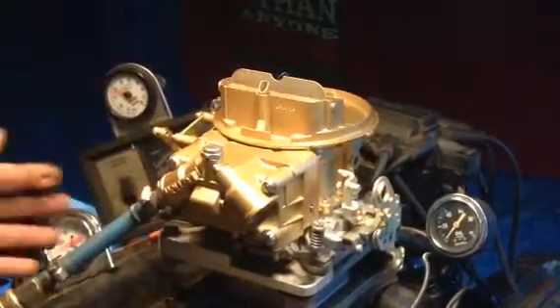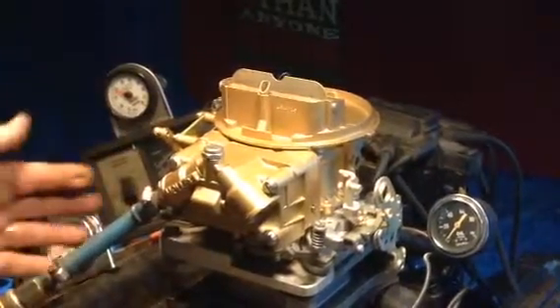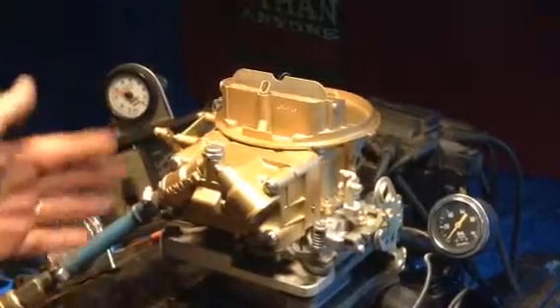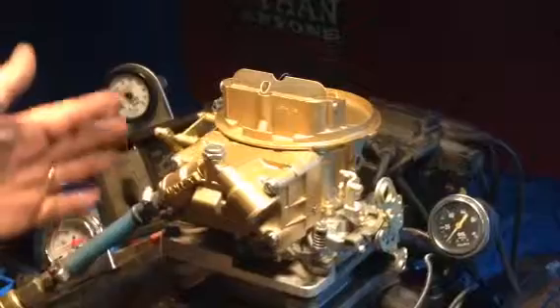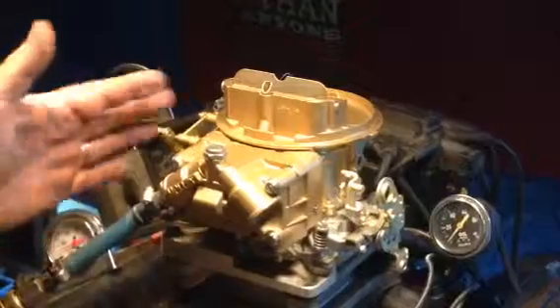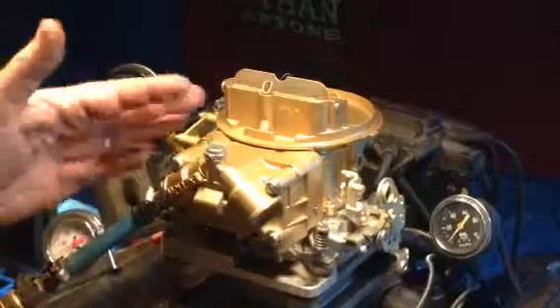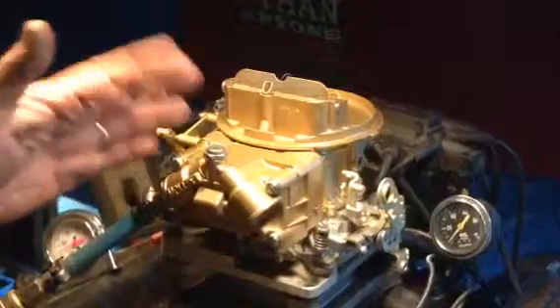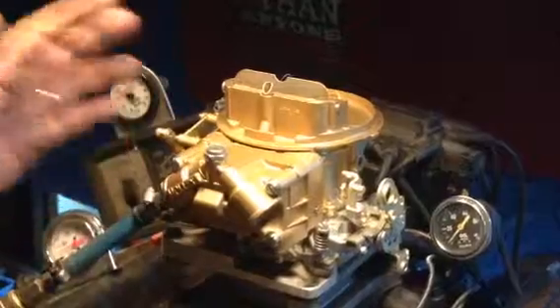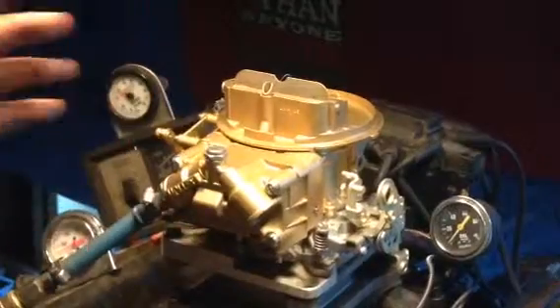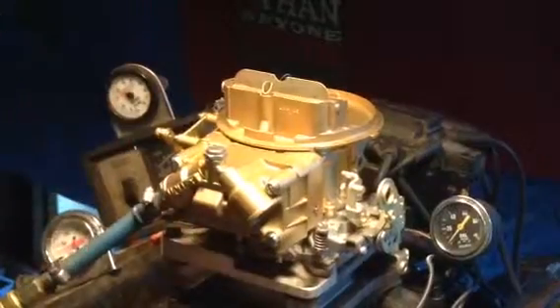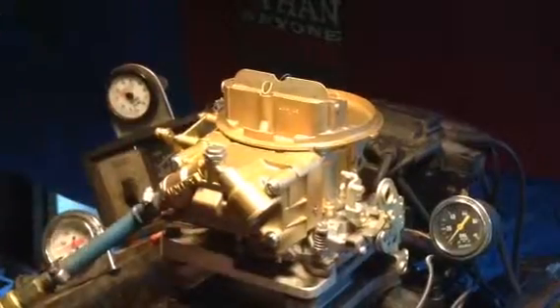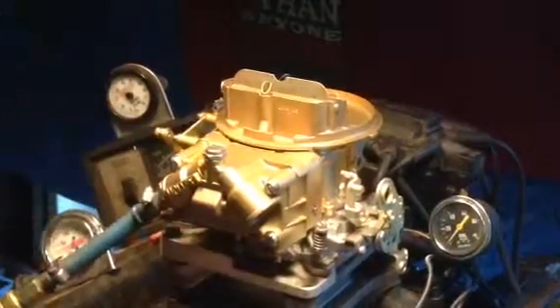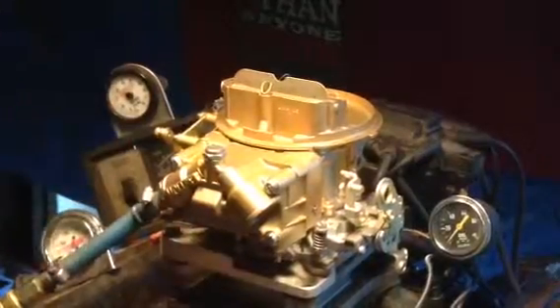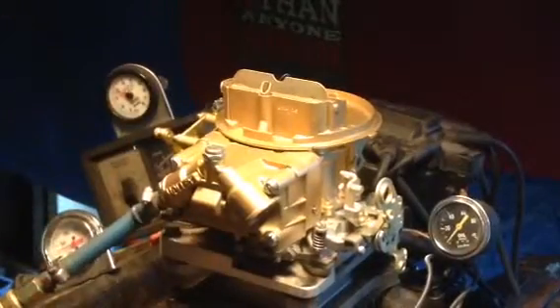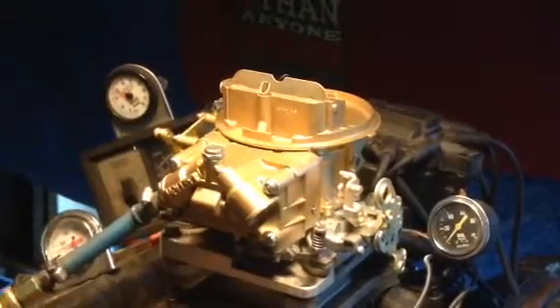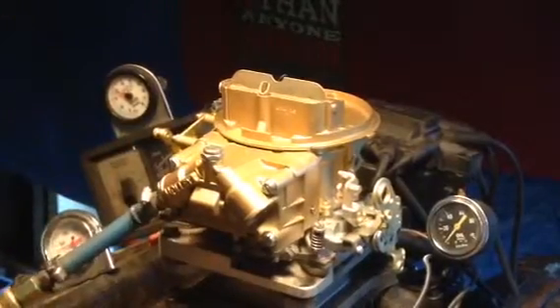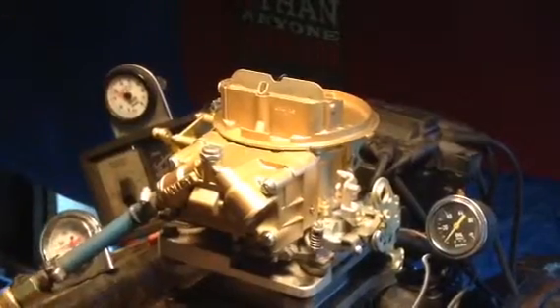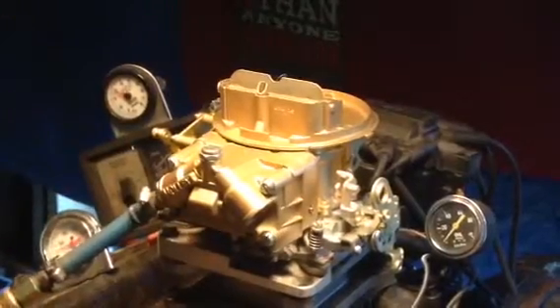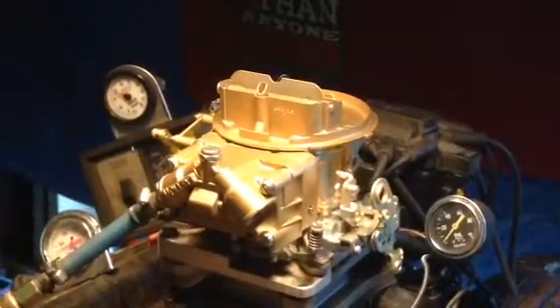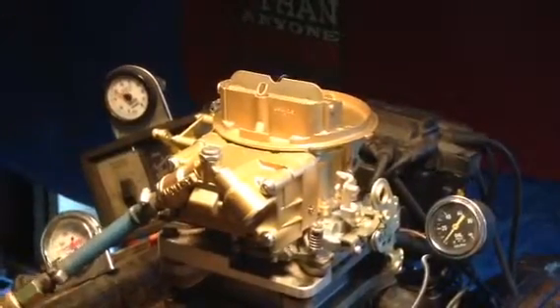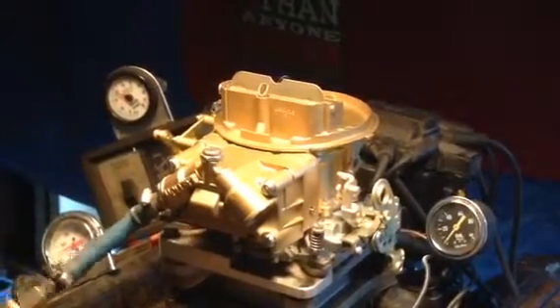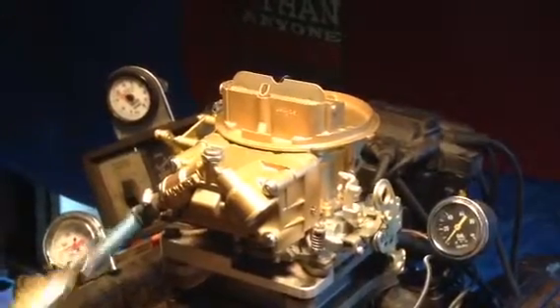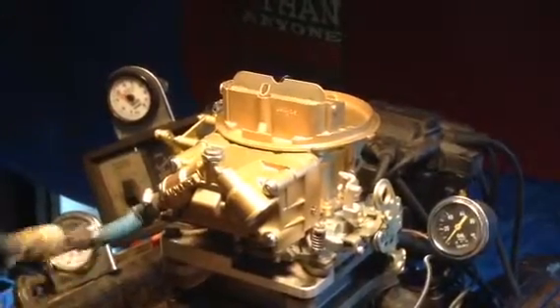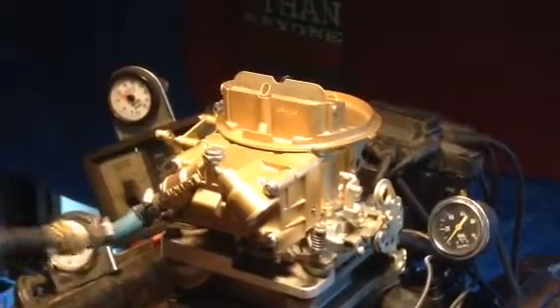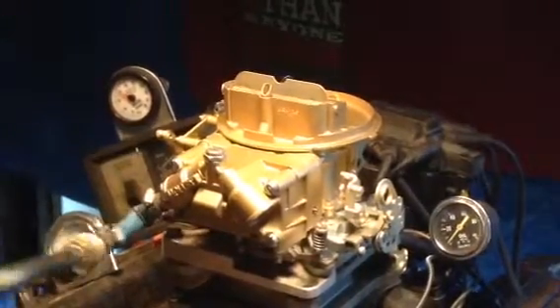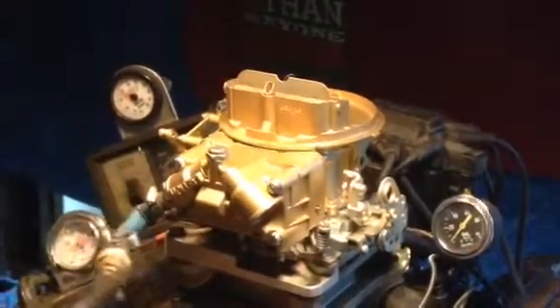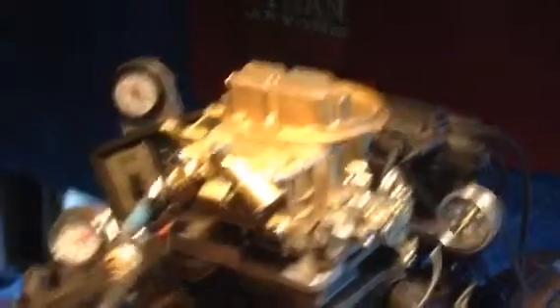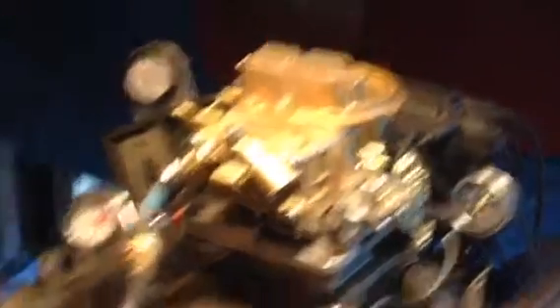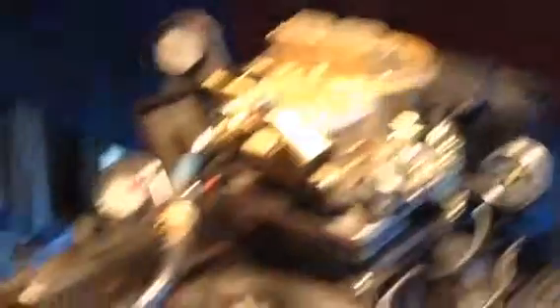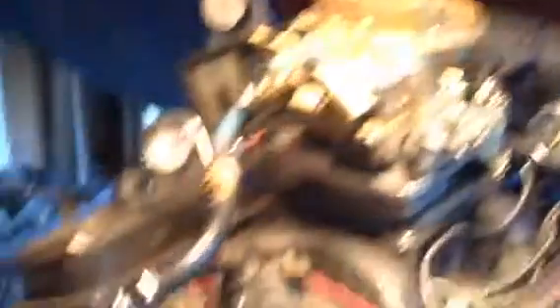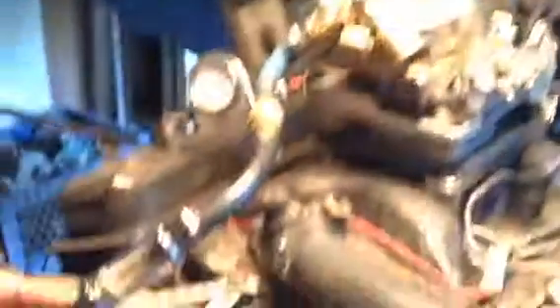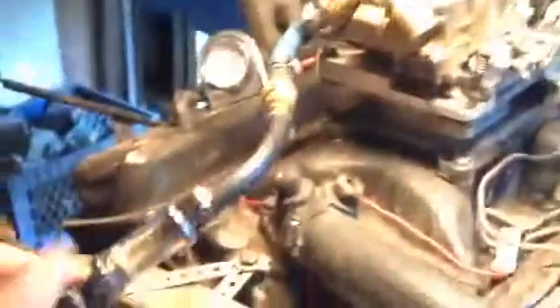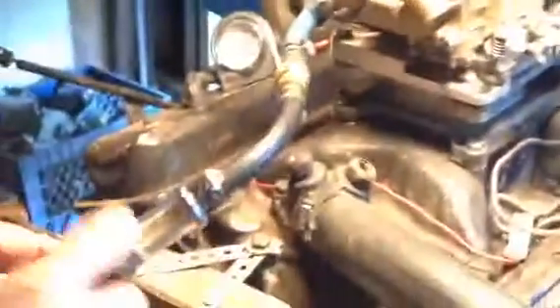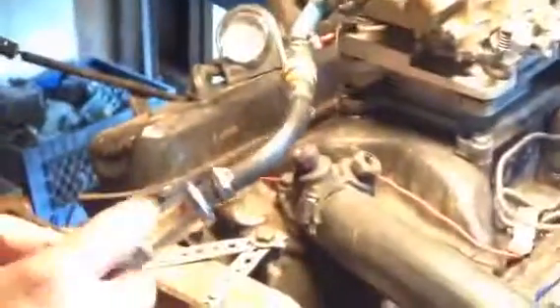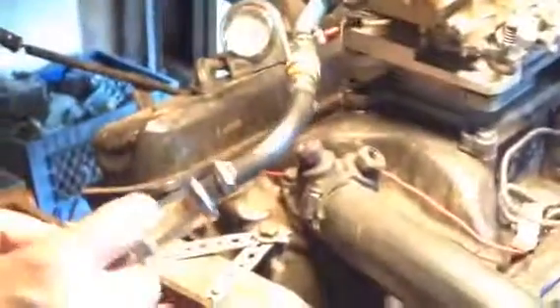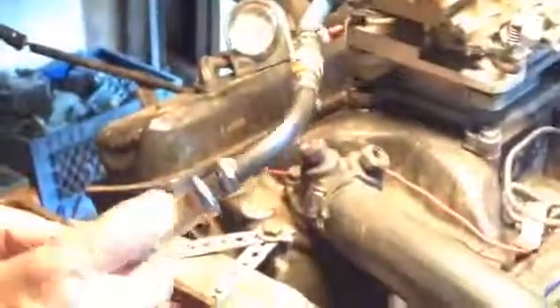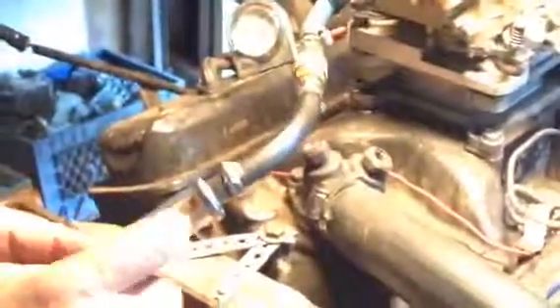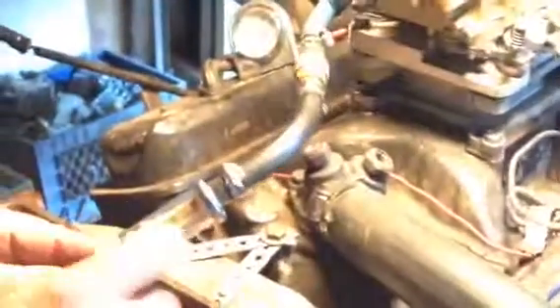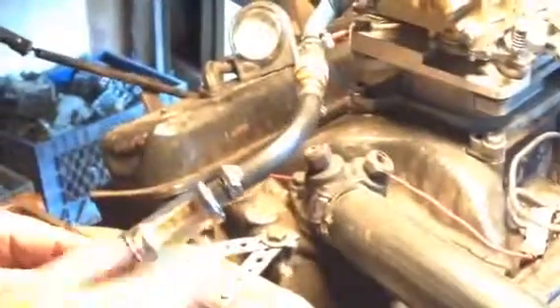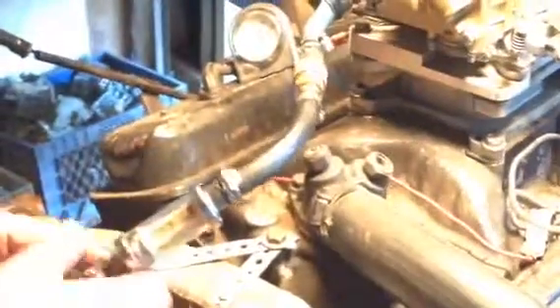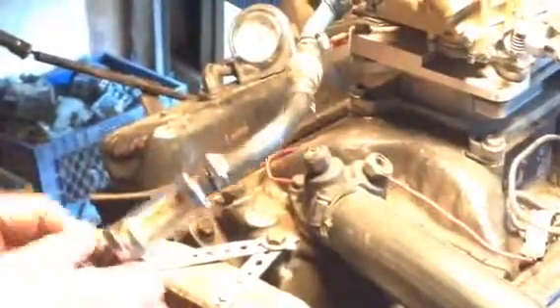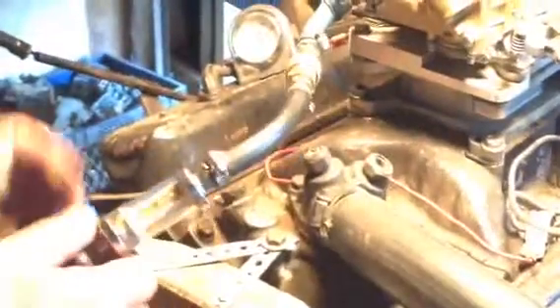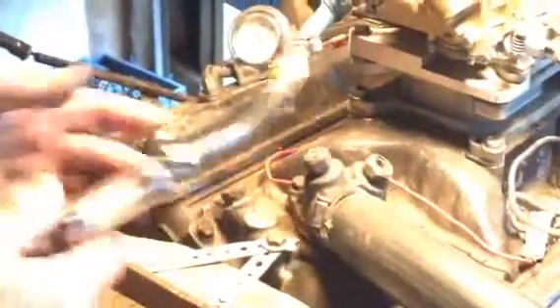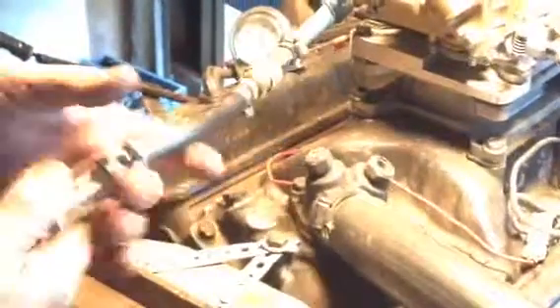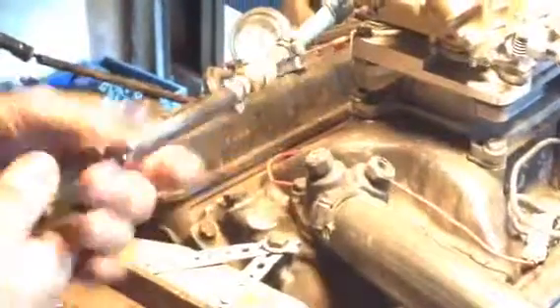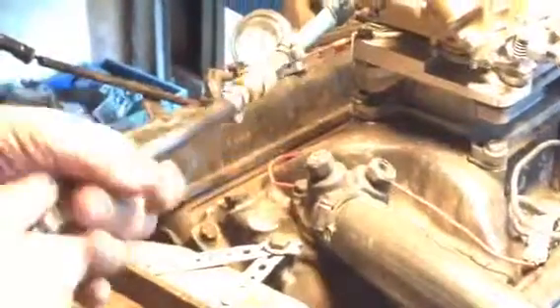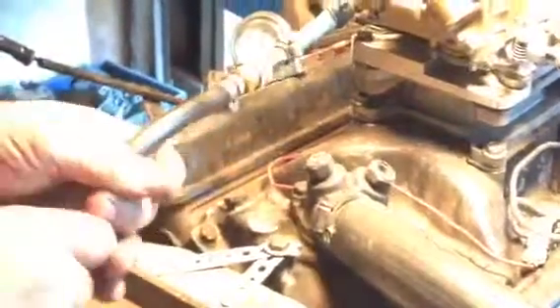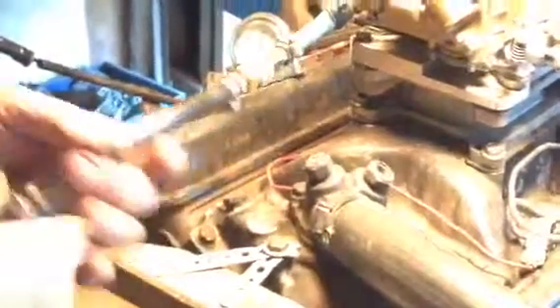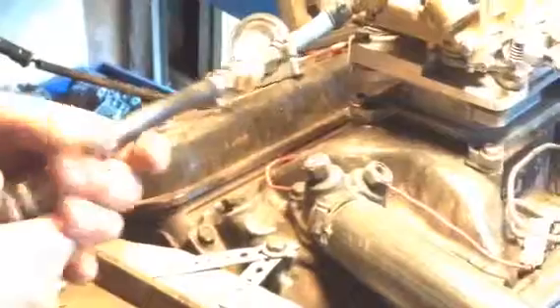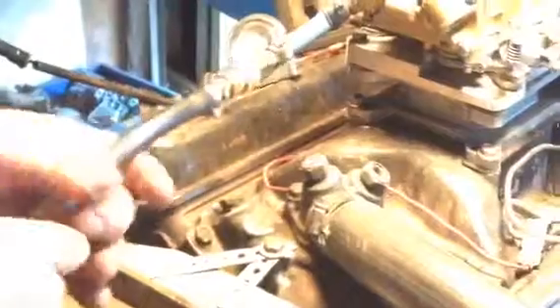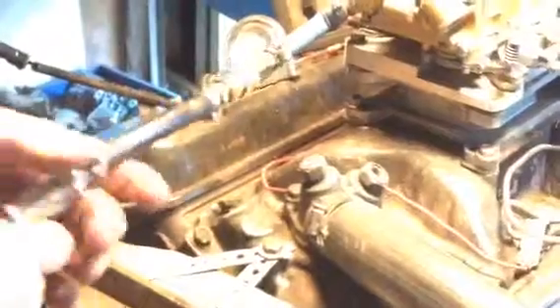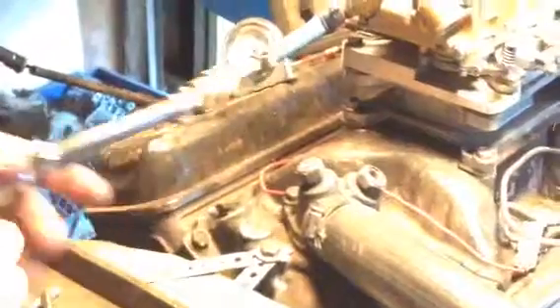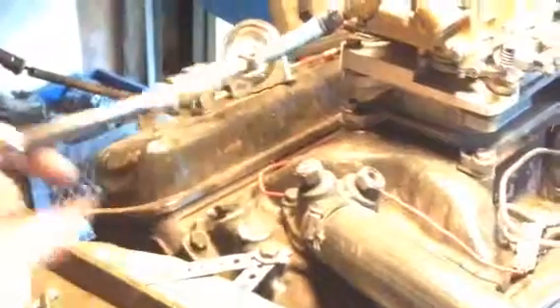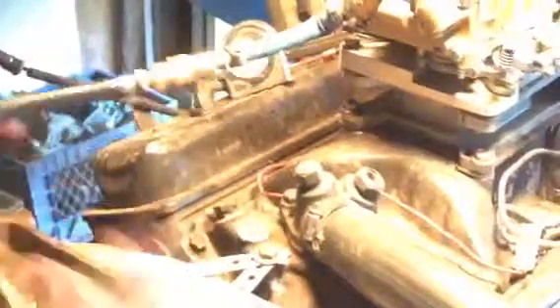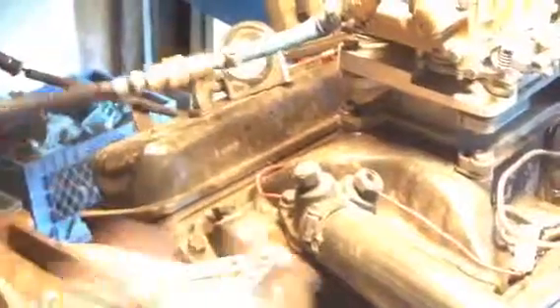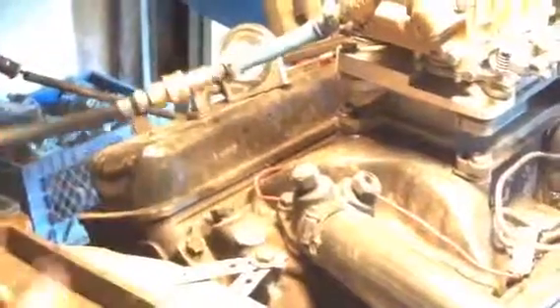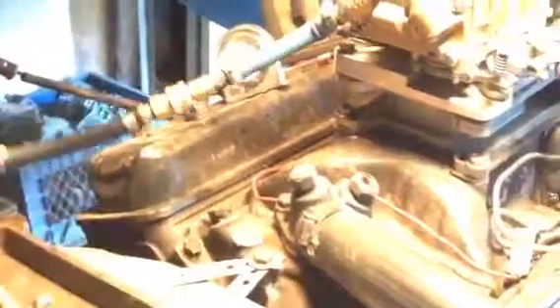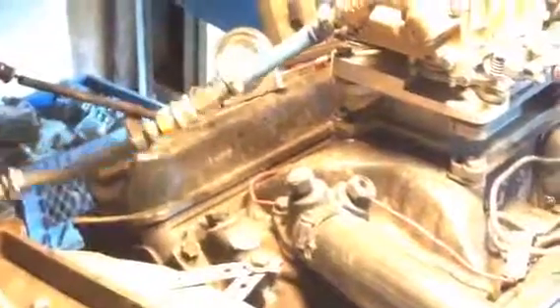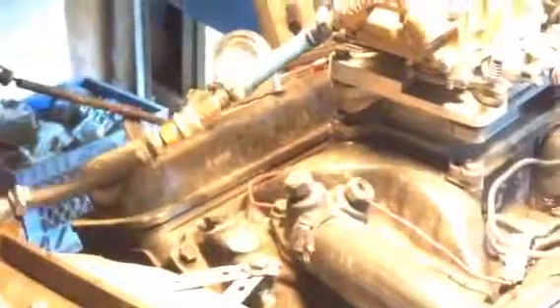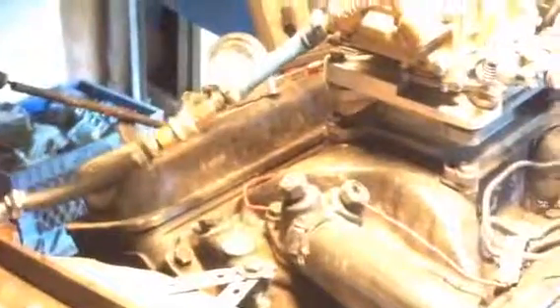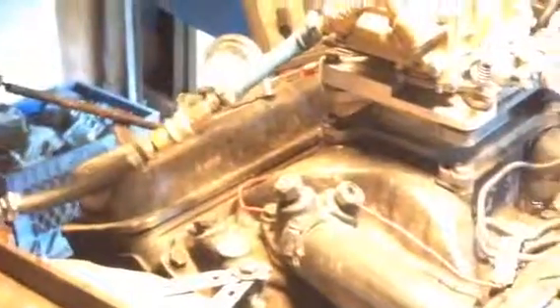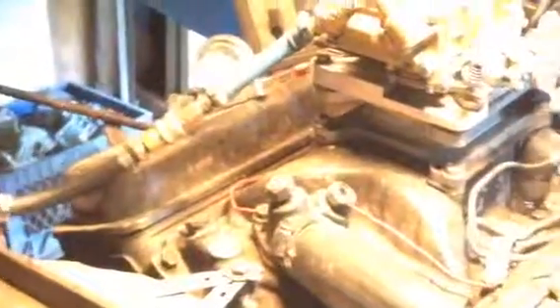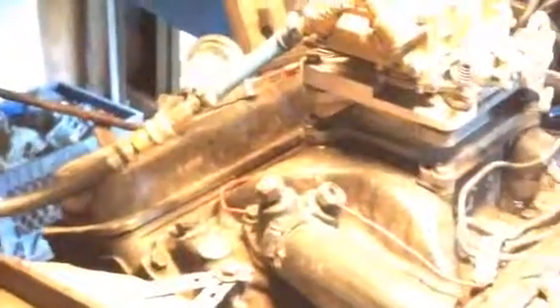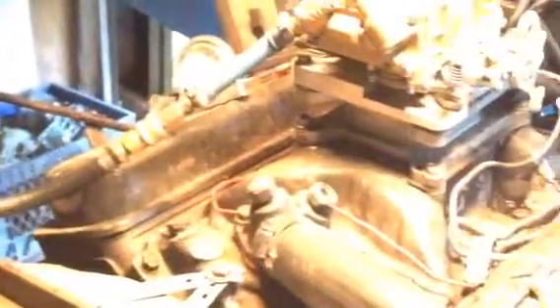Standard Holley bolt pattern for a 2-barrel. We recommend you put an inline filter in here where you can take this apart, dump it out, clean it out.